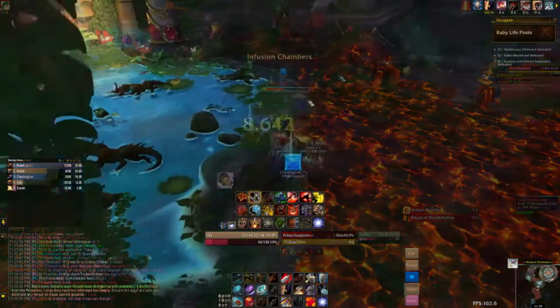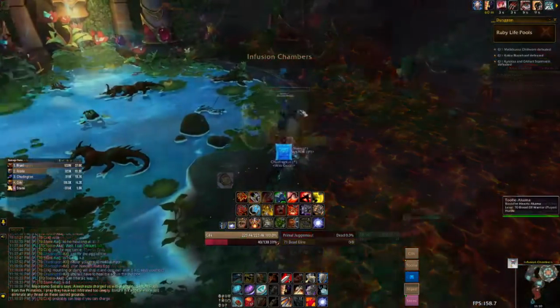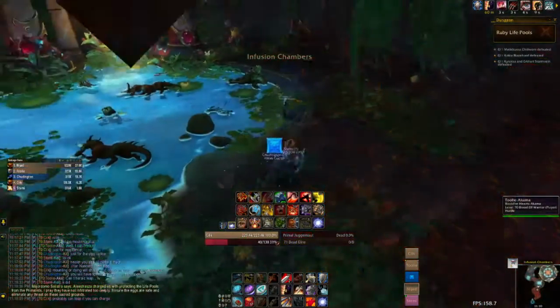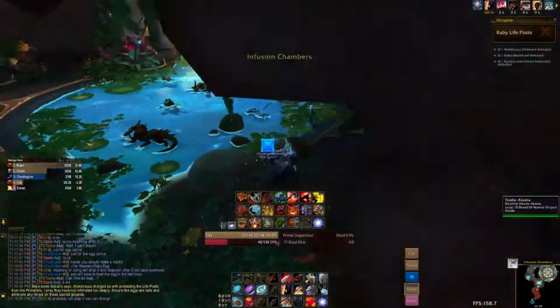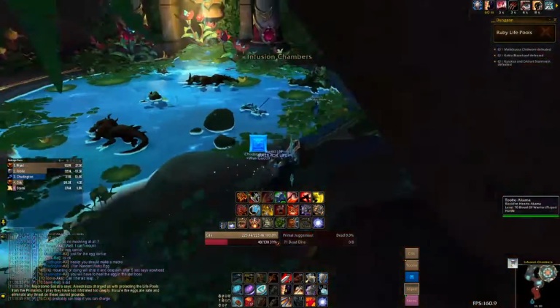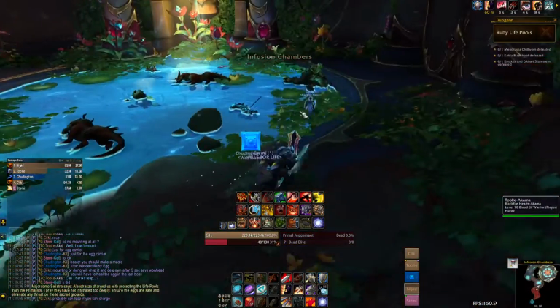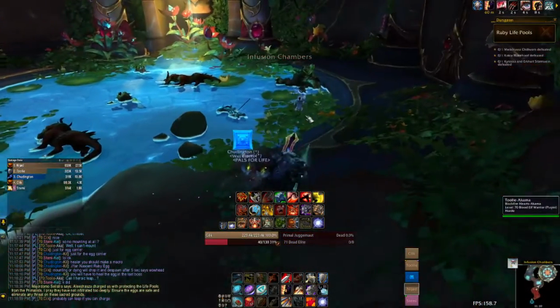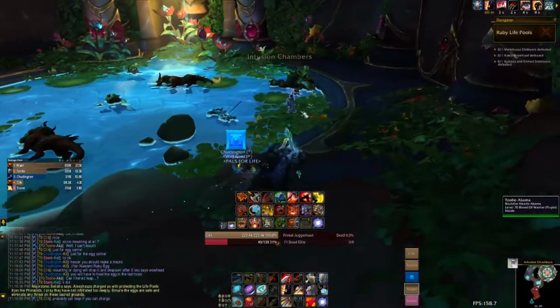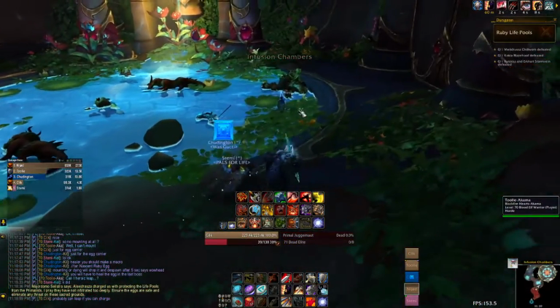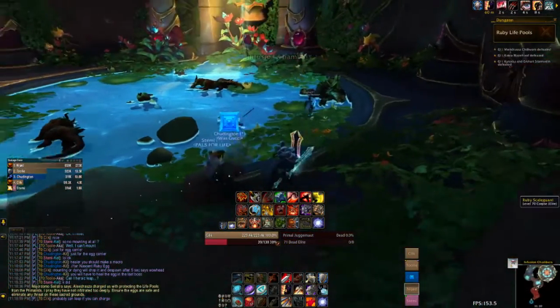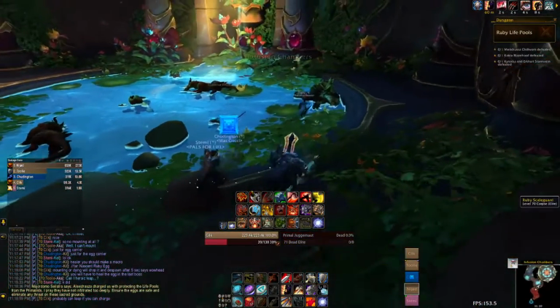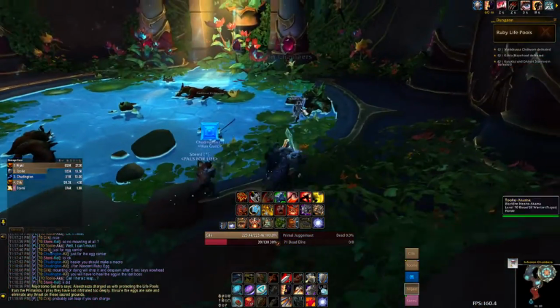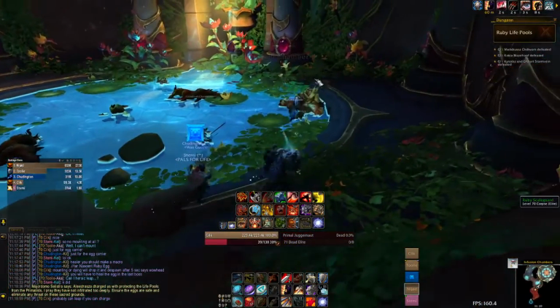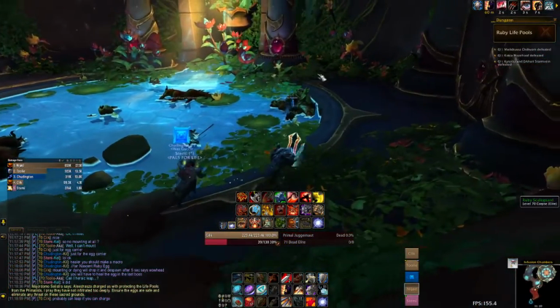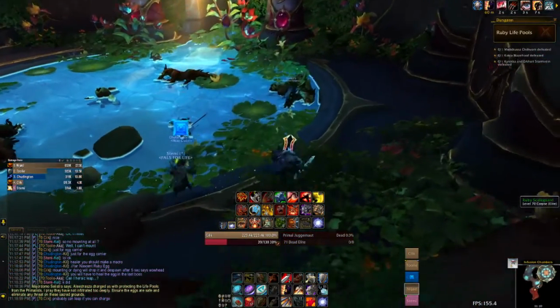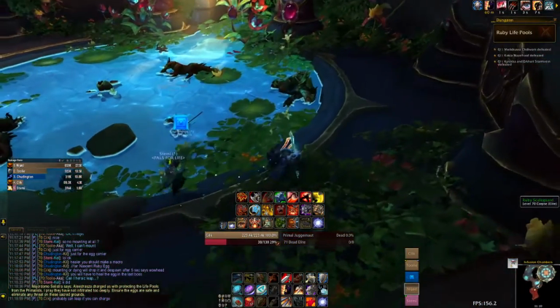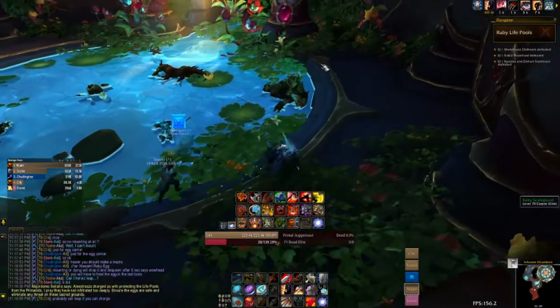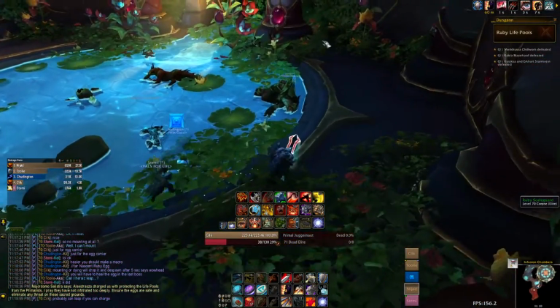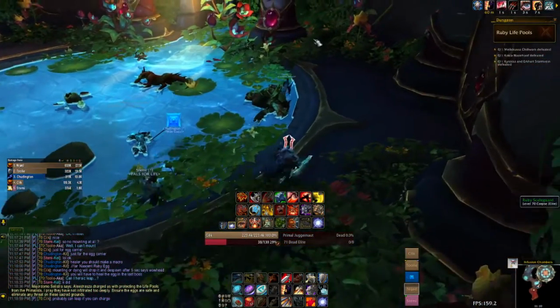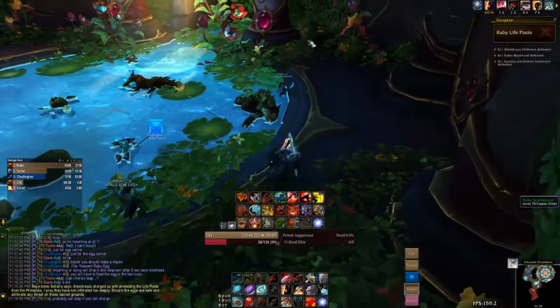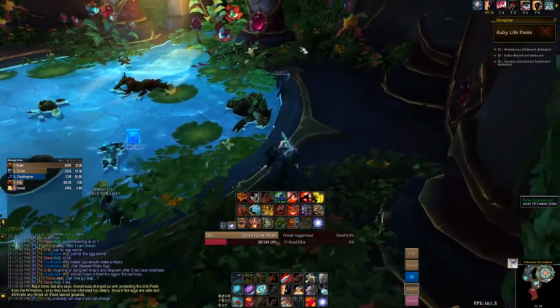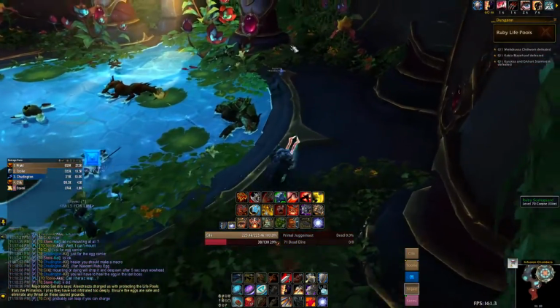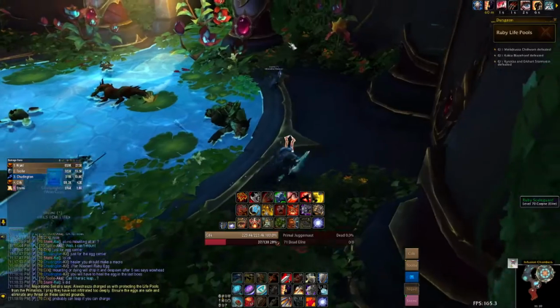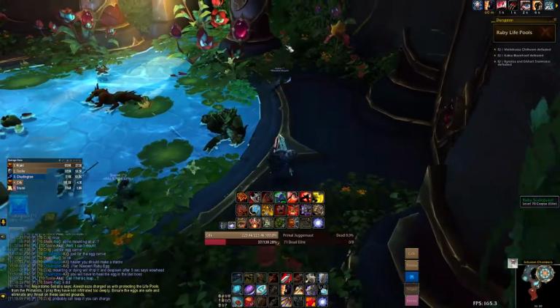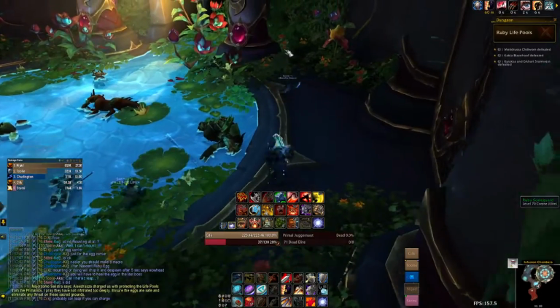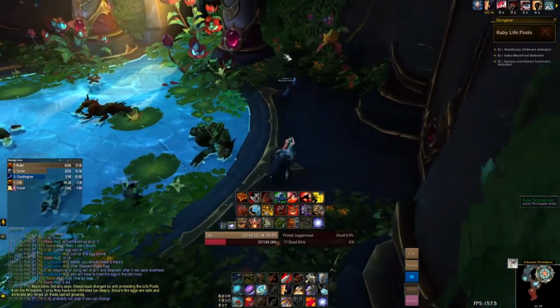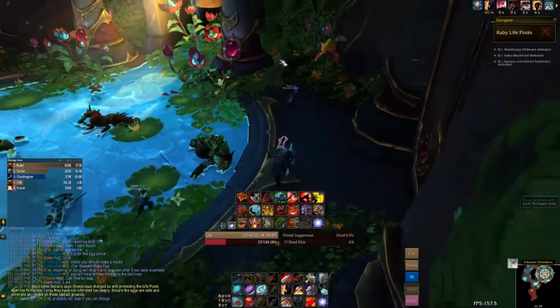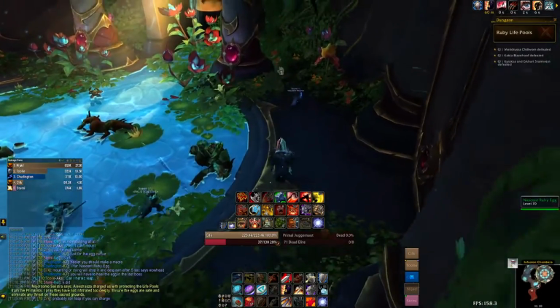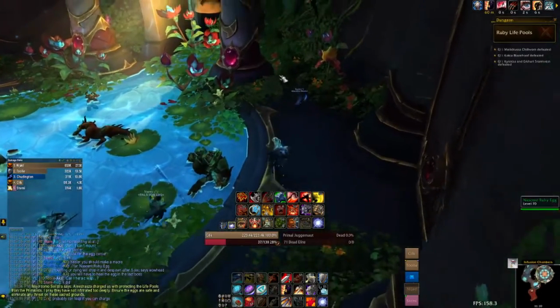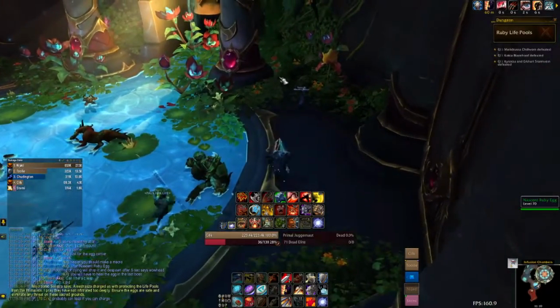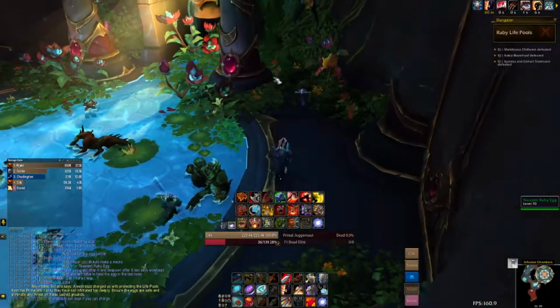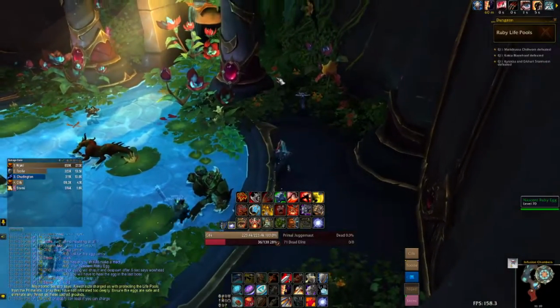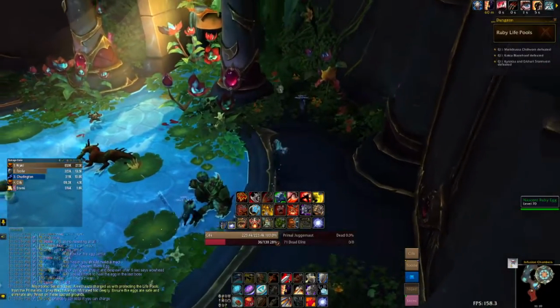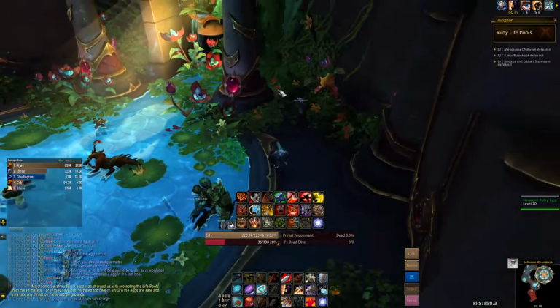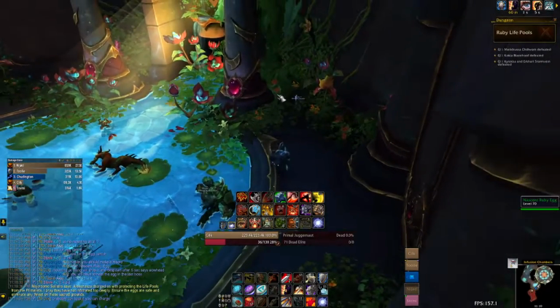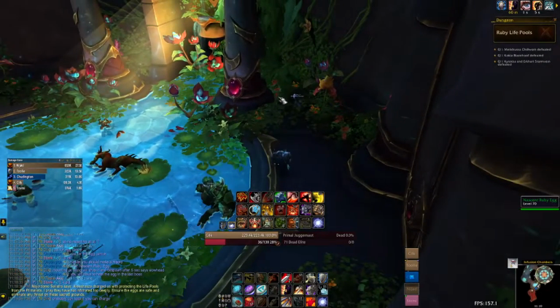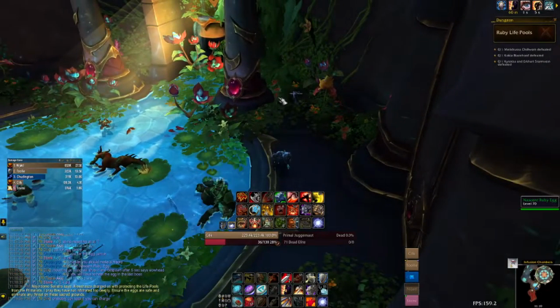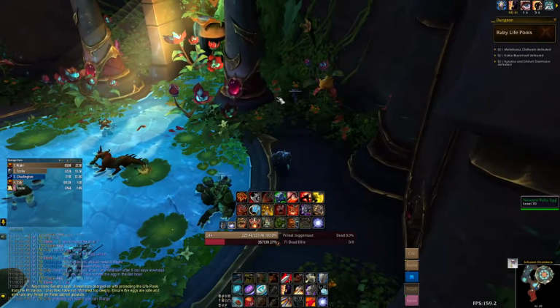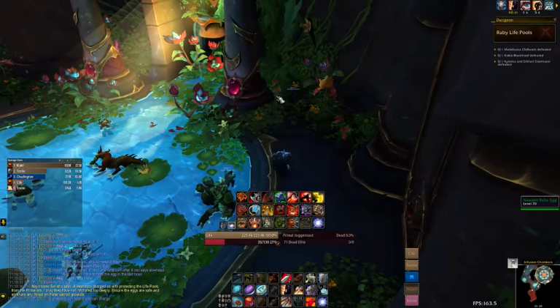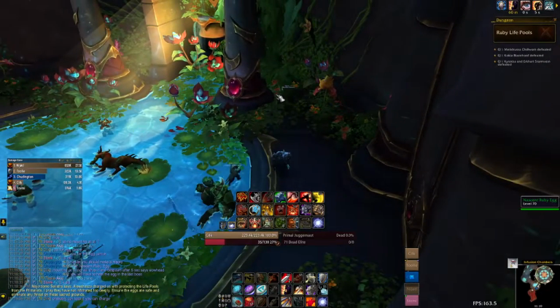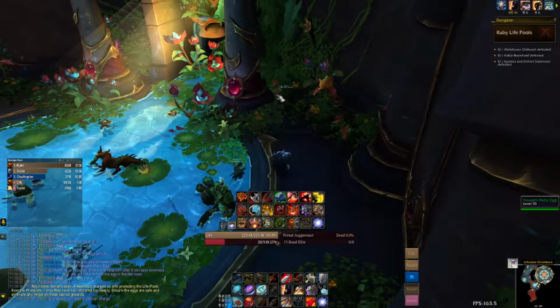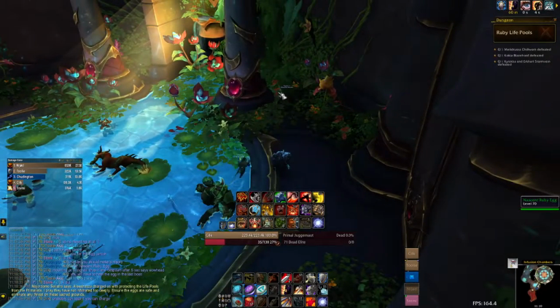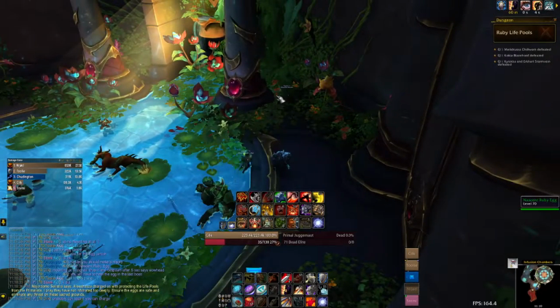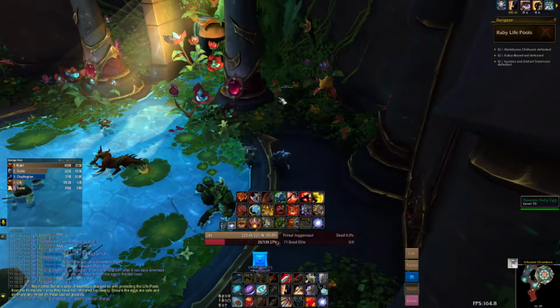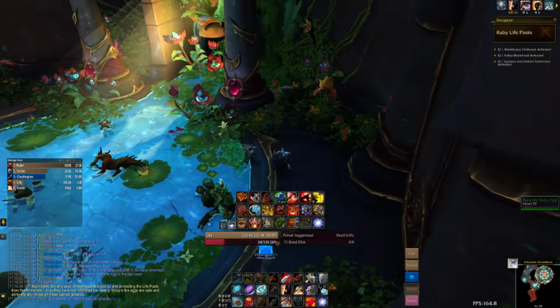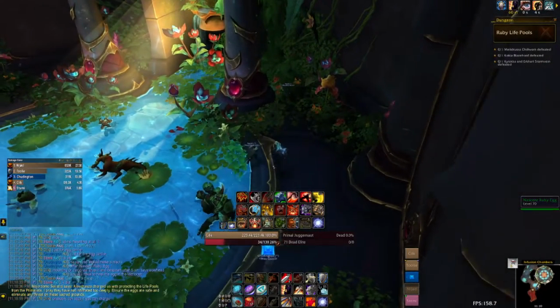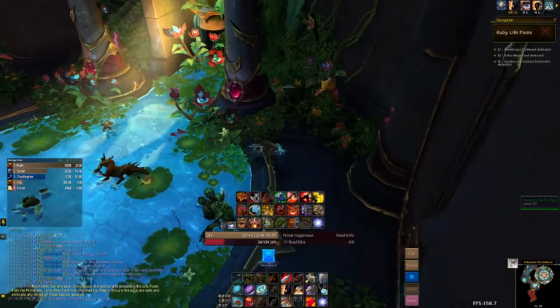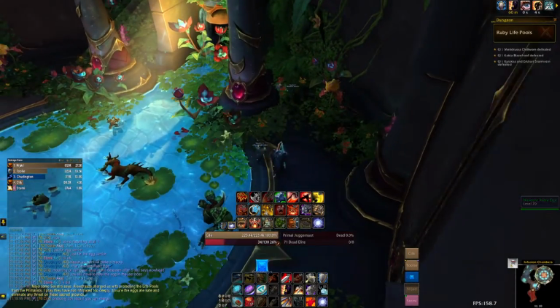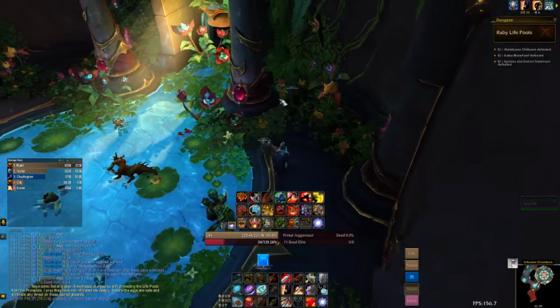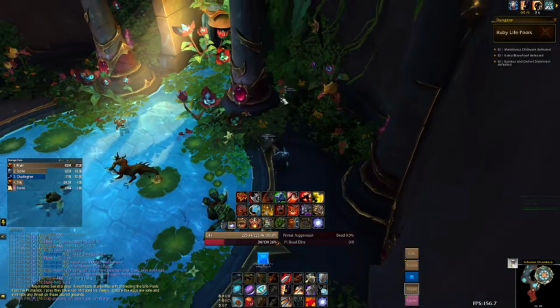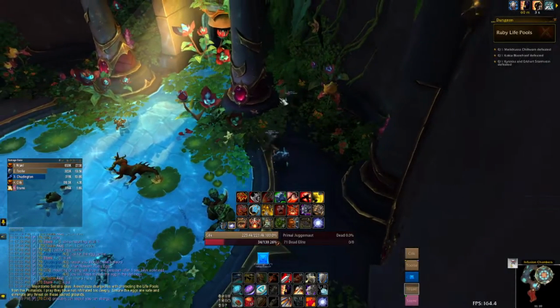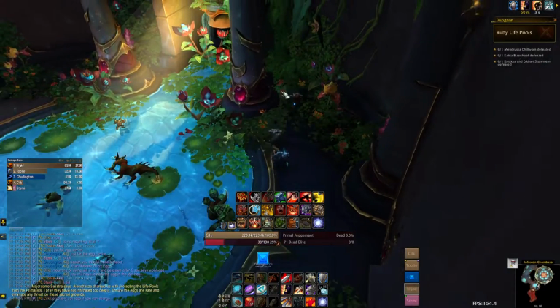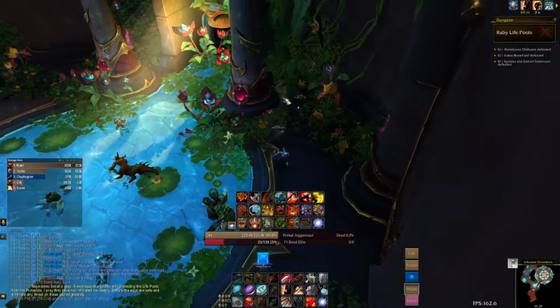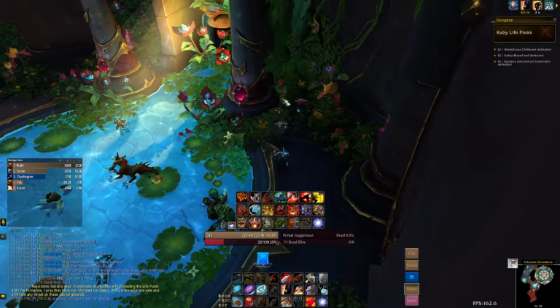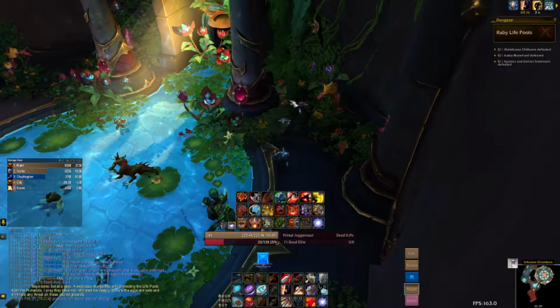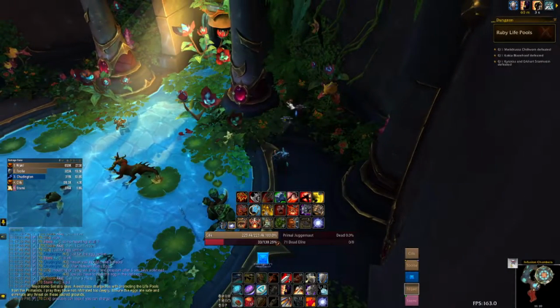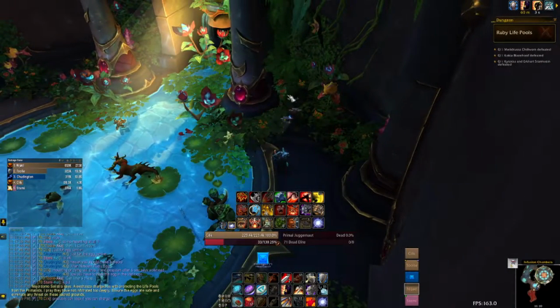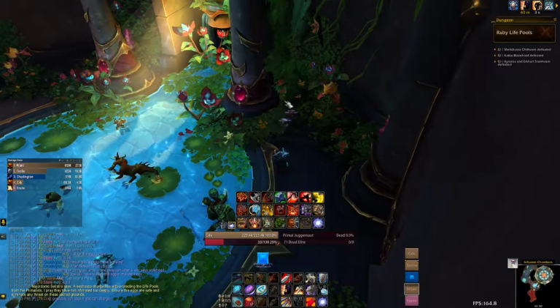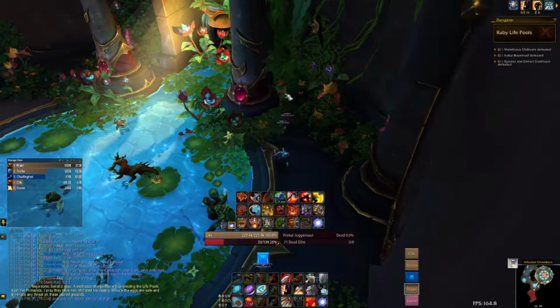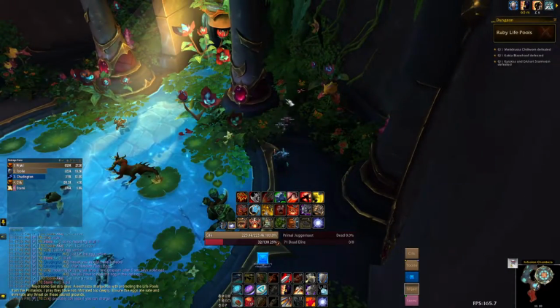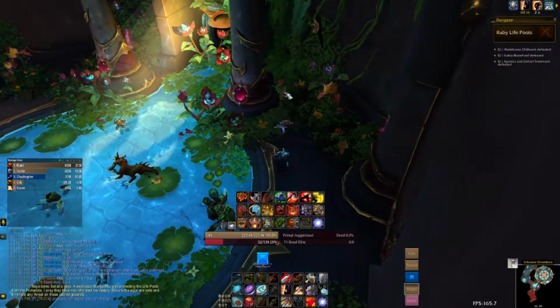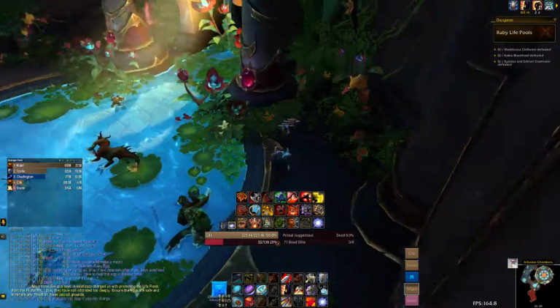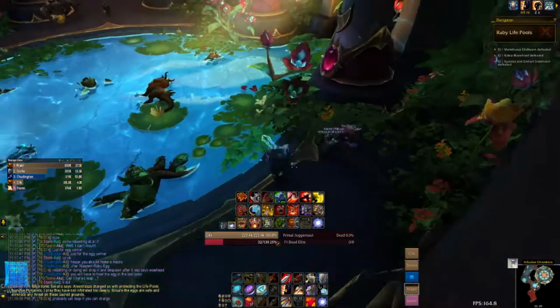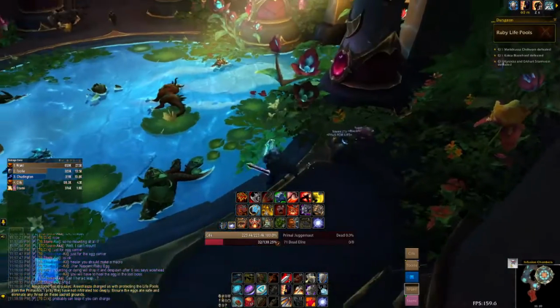When you enter the dungeon on the right you'll see a pillar and behind it, kind of buried beneath some flowers, is a nascent ruby egg. The tank should be the one who picks this up.